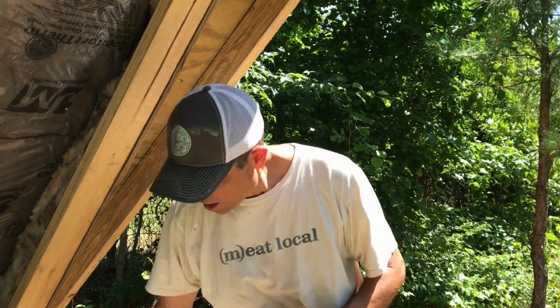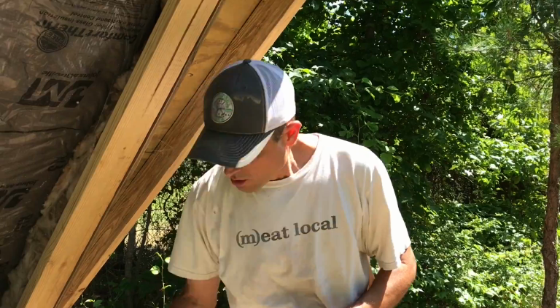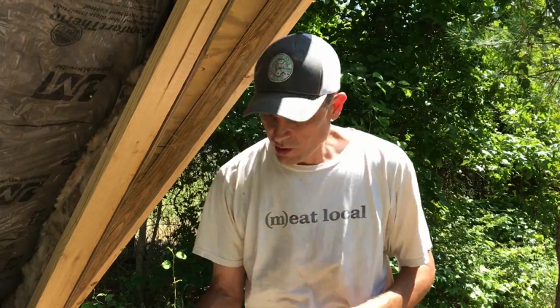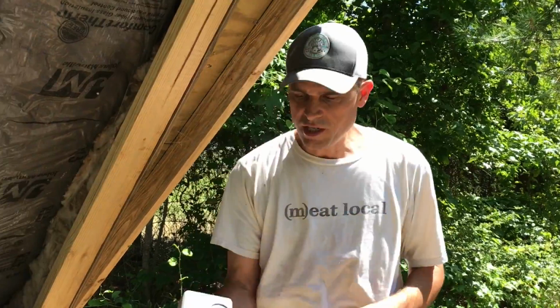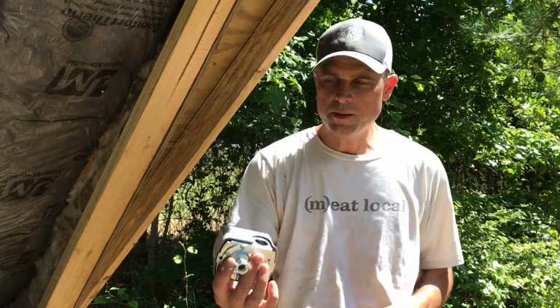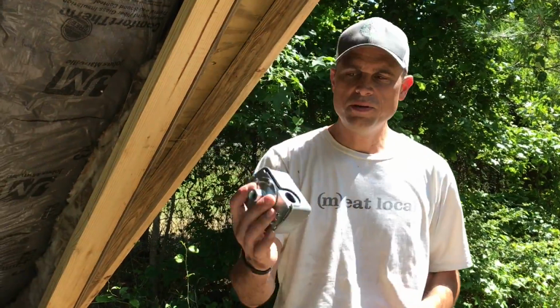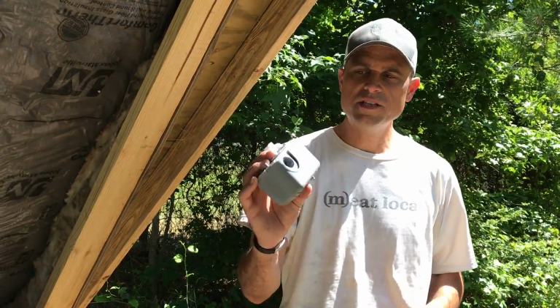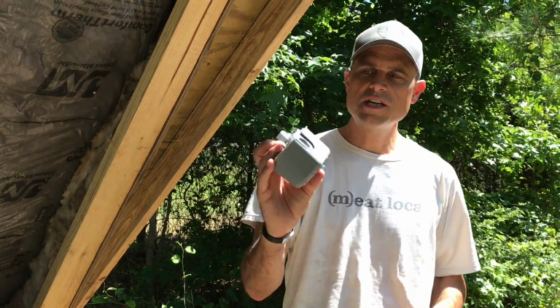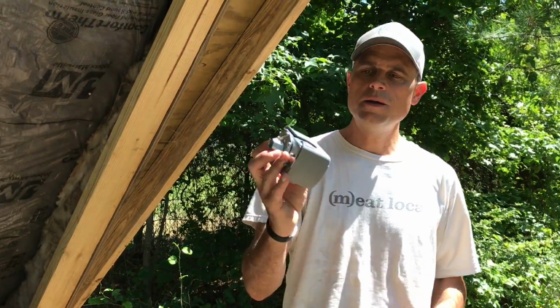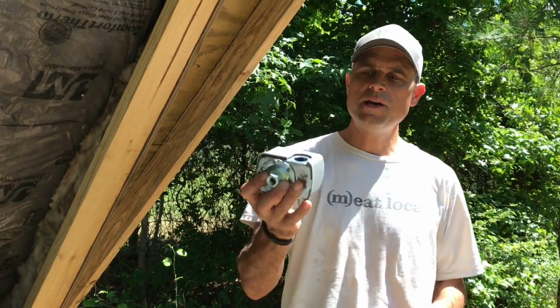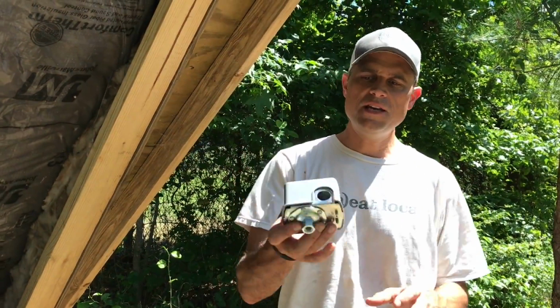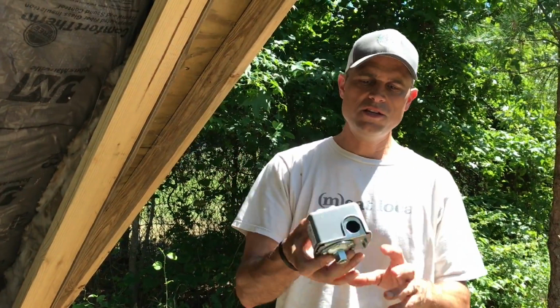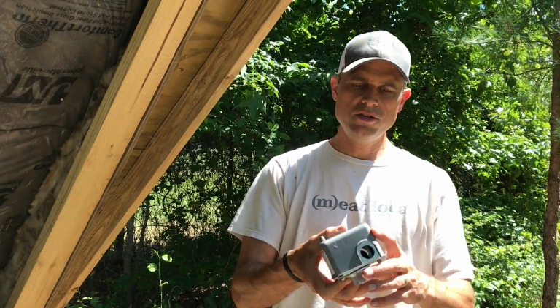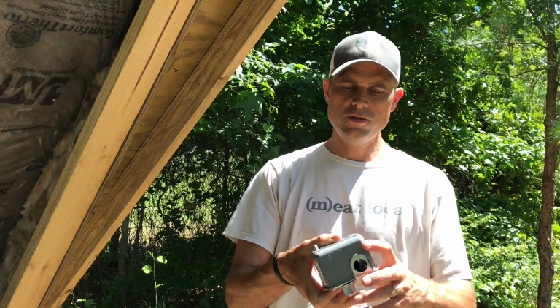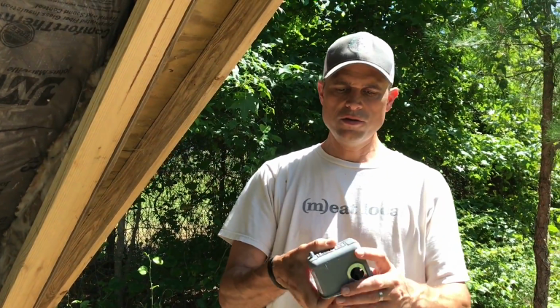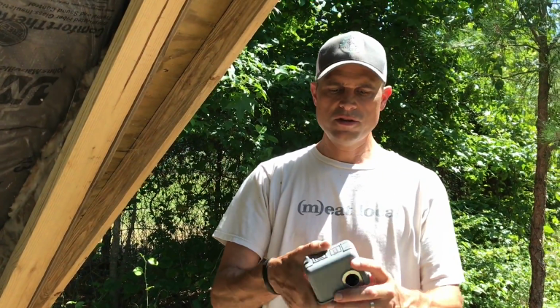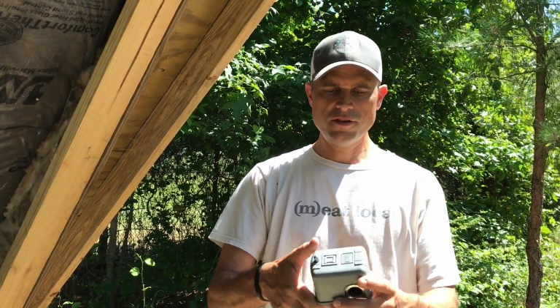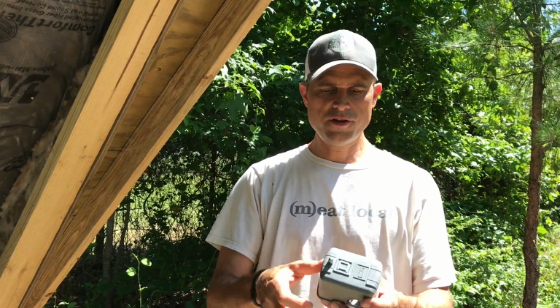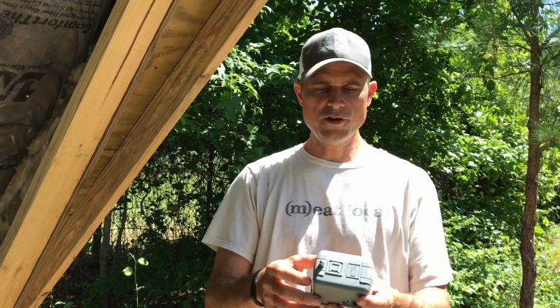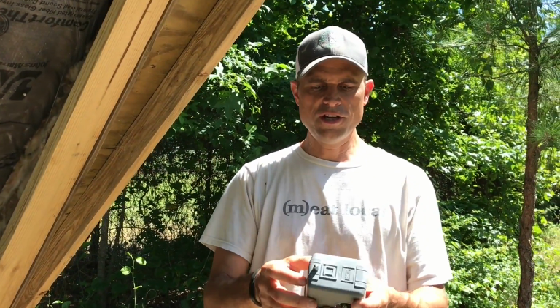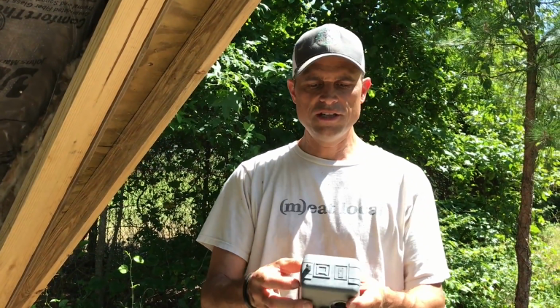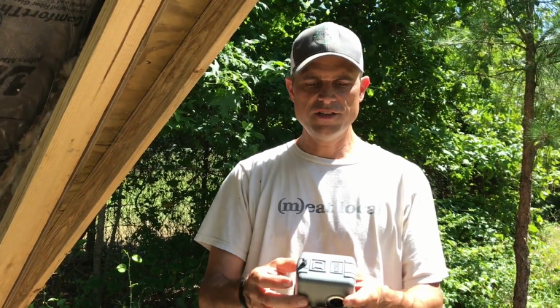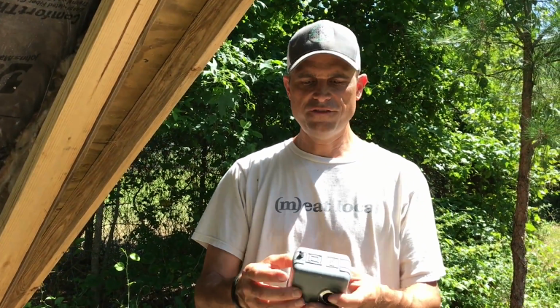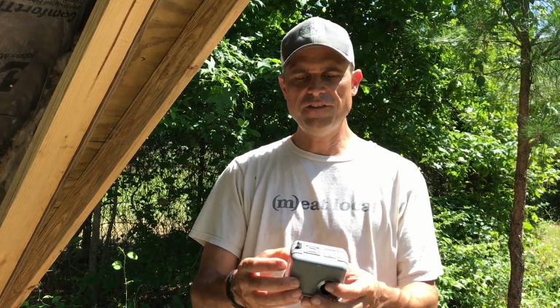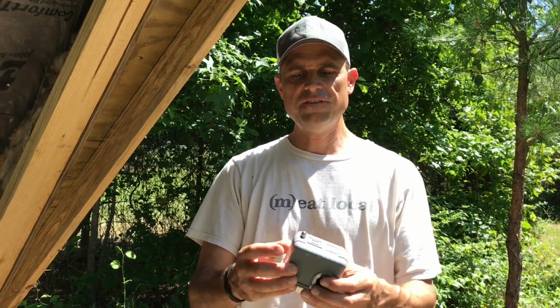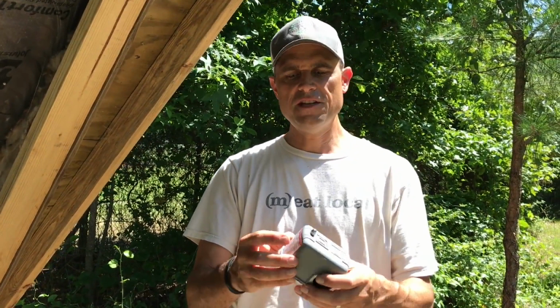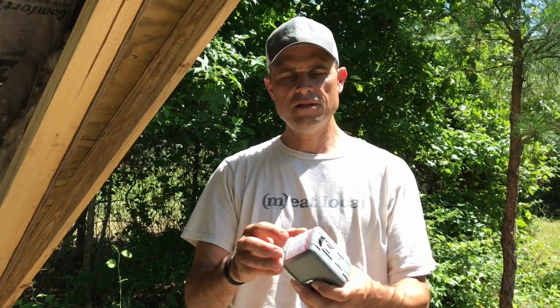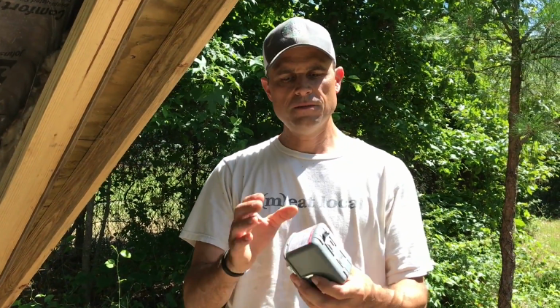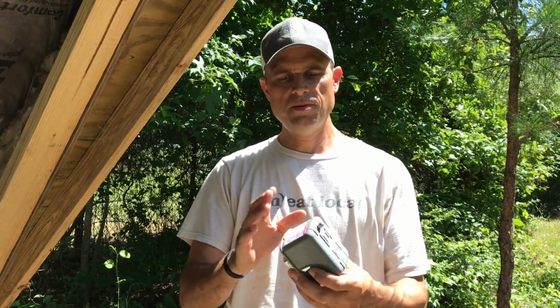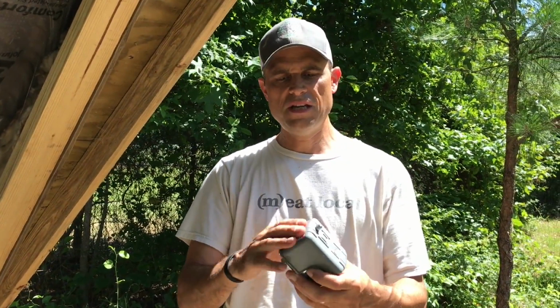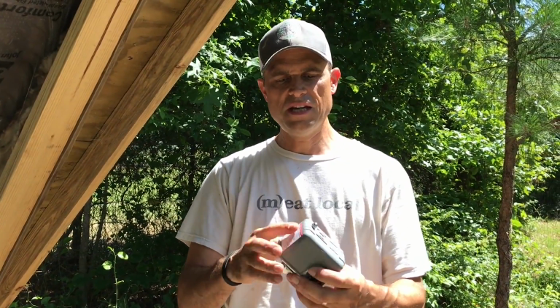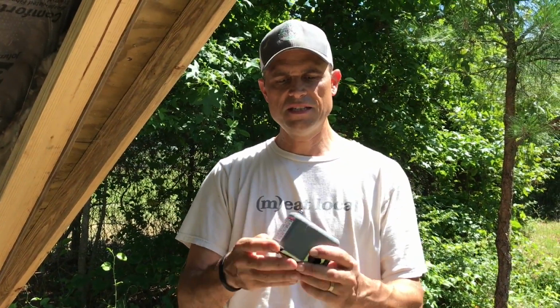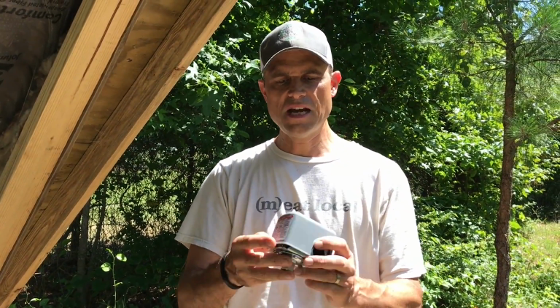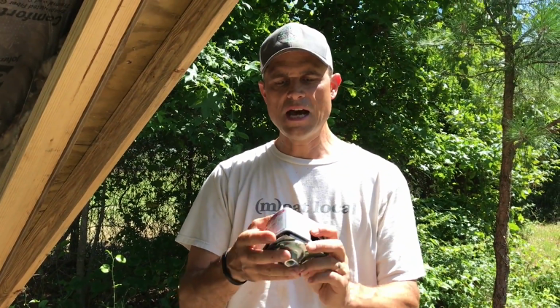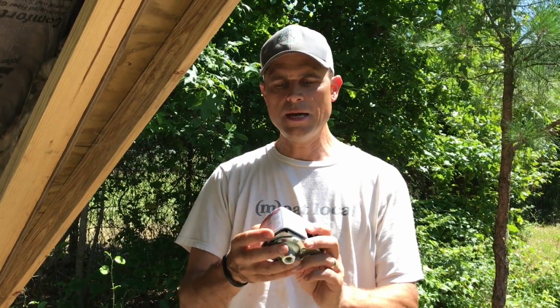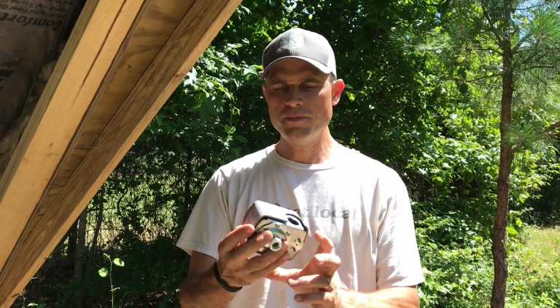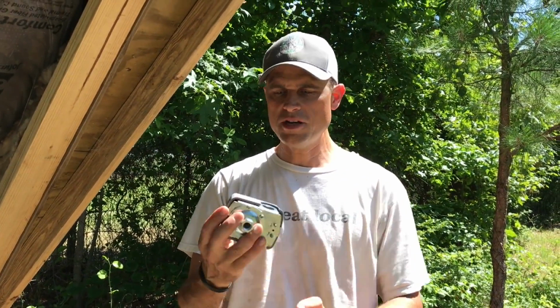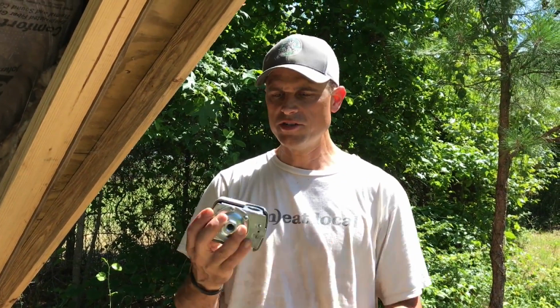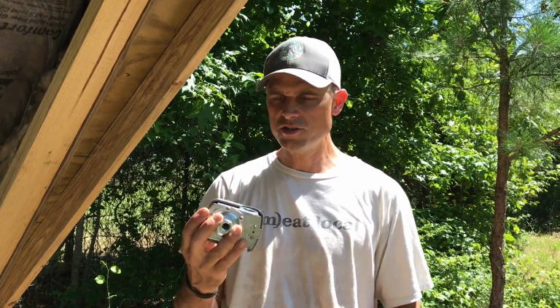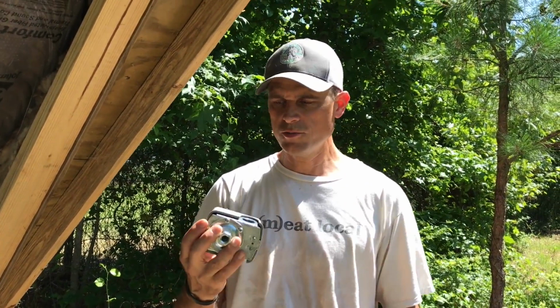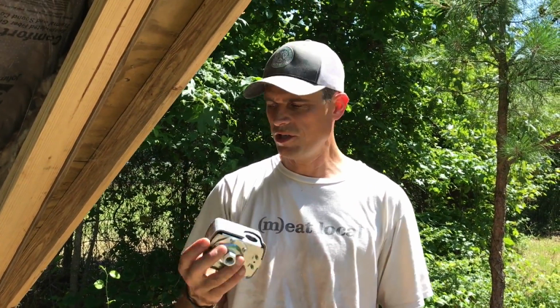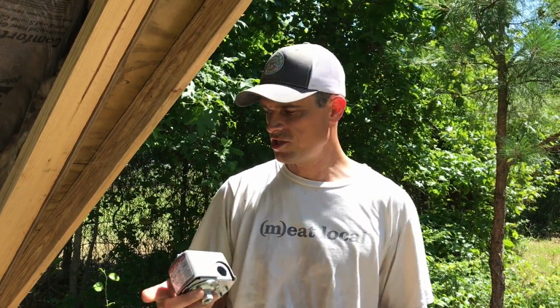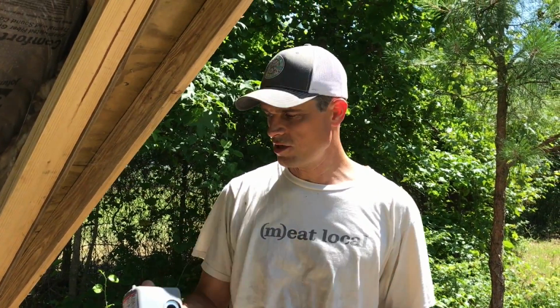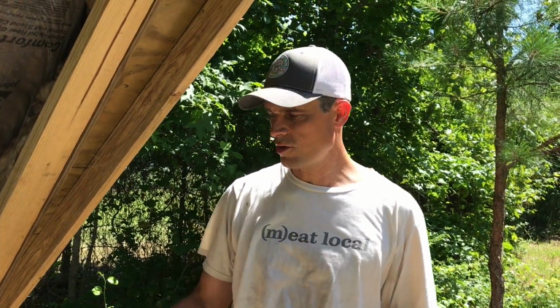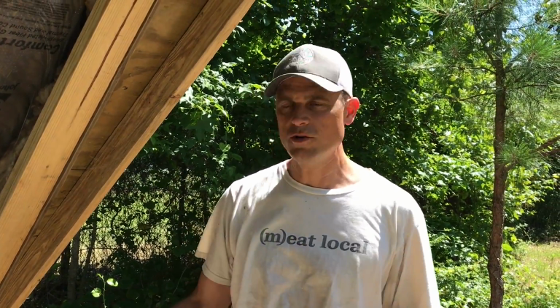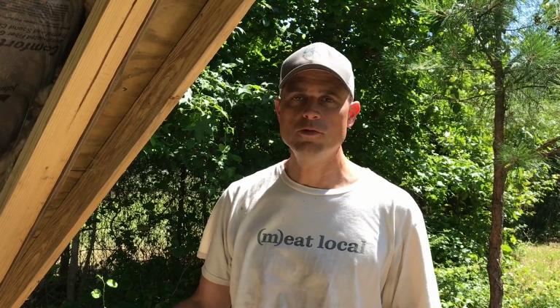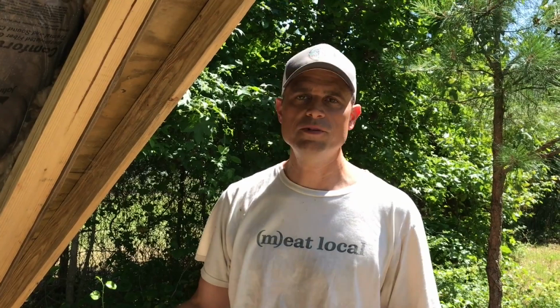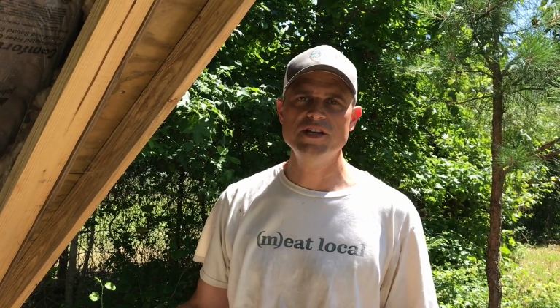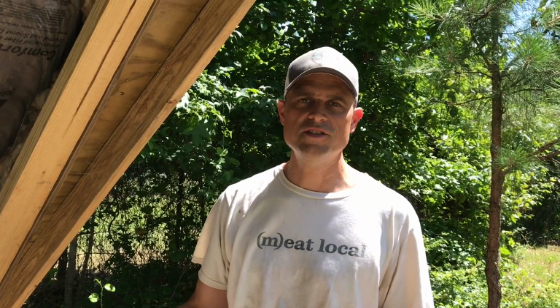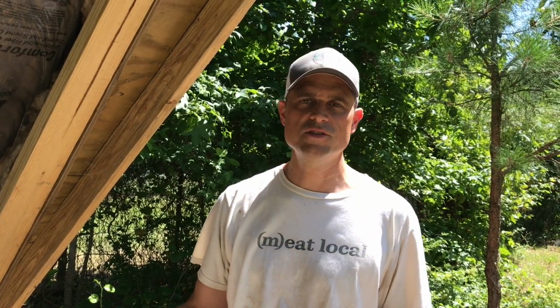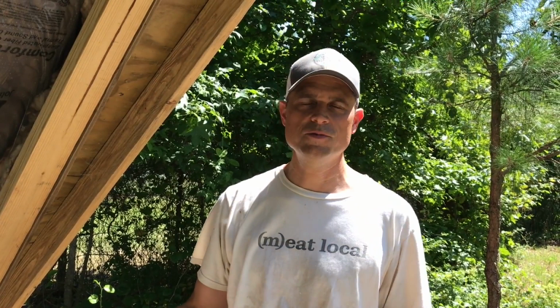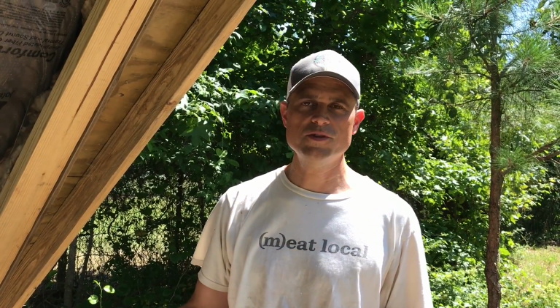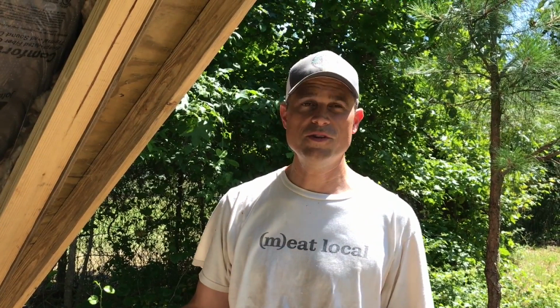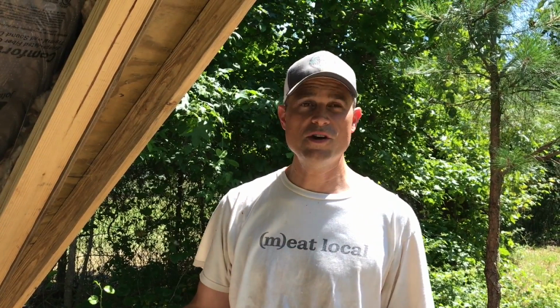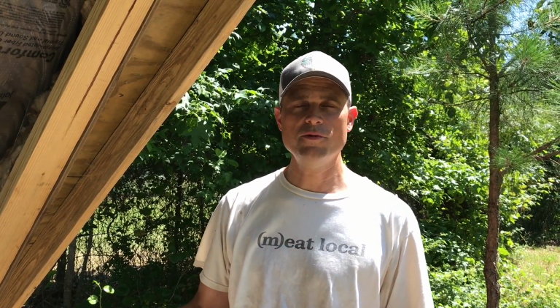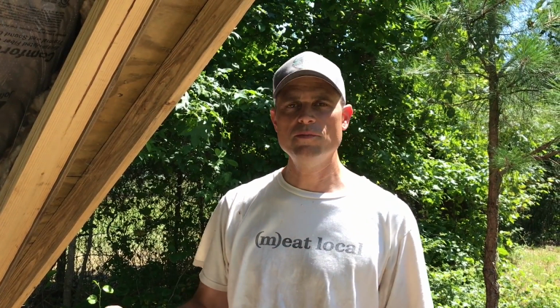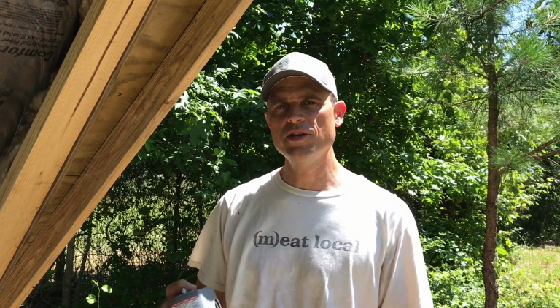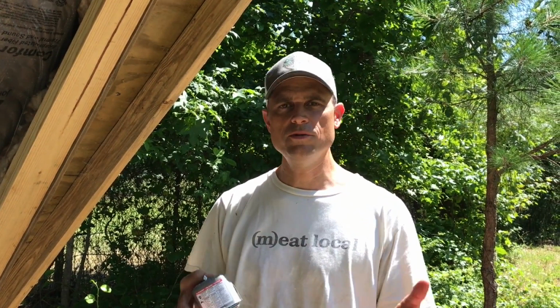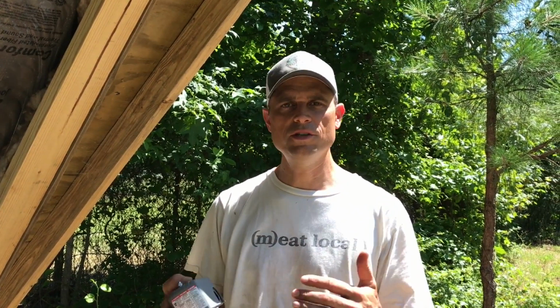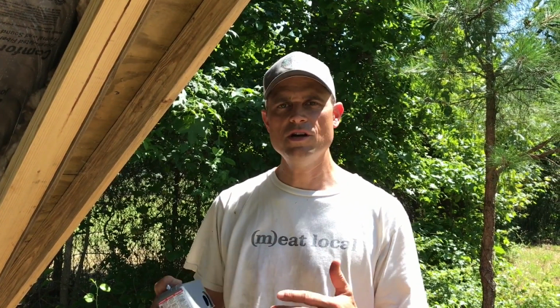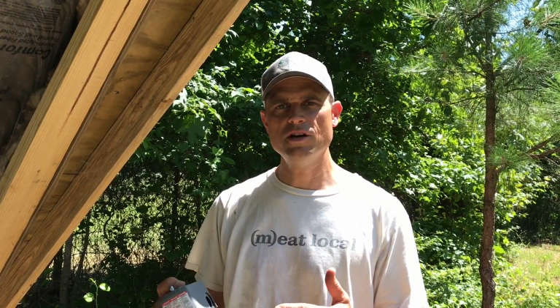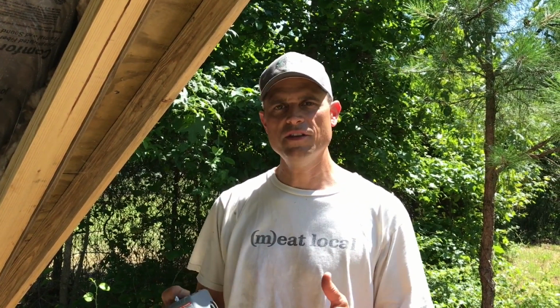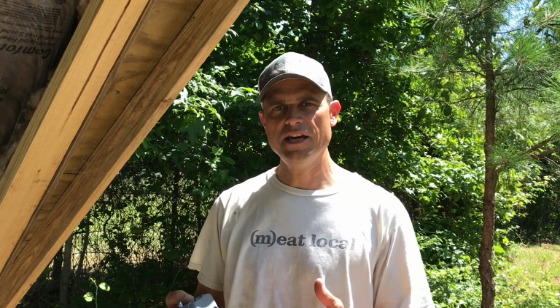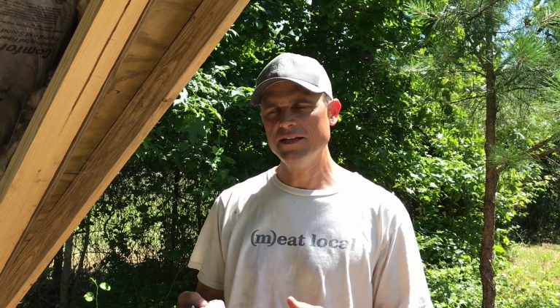We went and picked up a new 30 to 50 psi pressure switch and we're going to replace this one. Thought we'd bring you along on that.